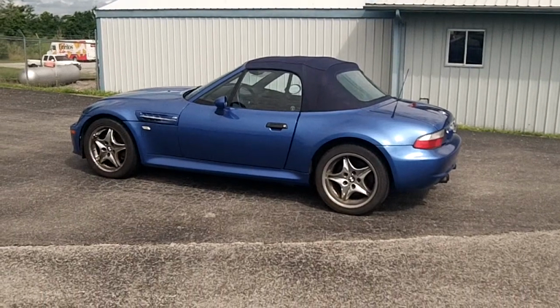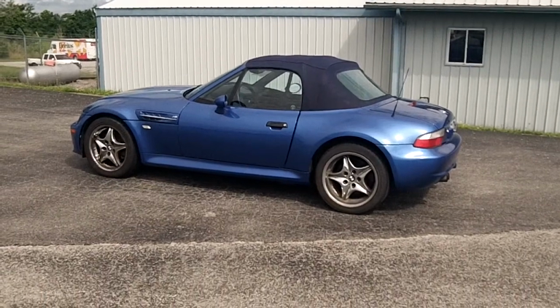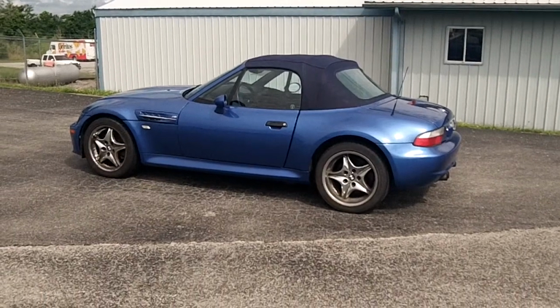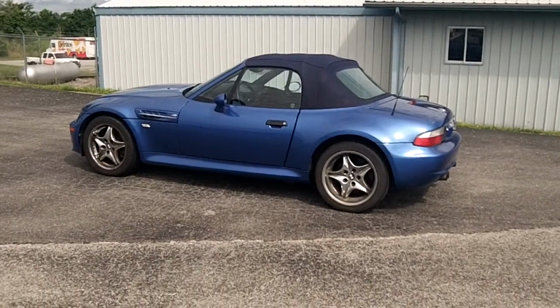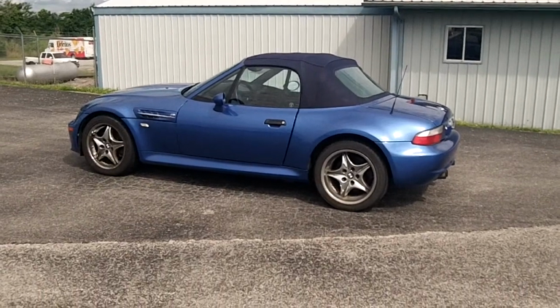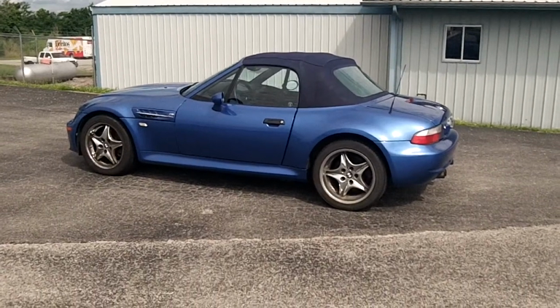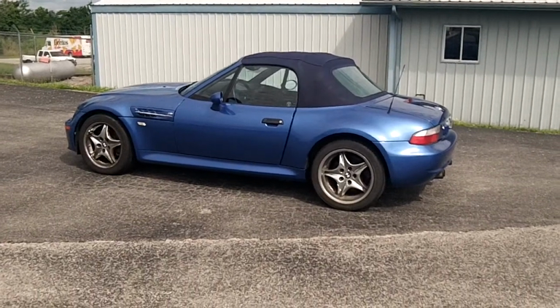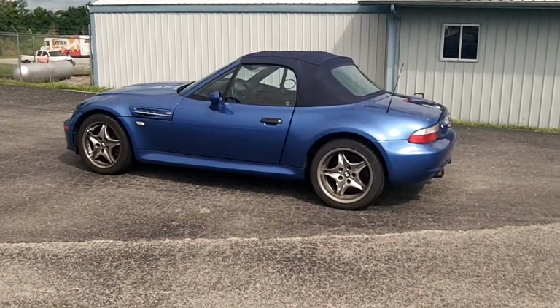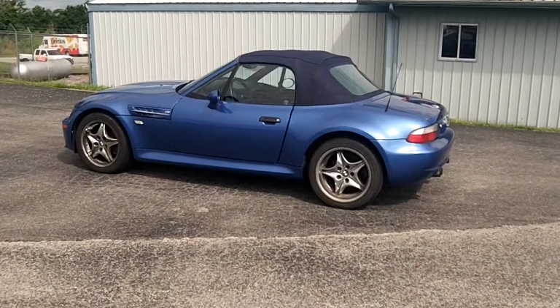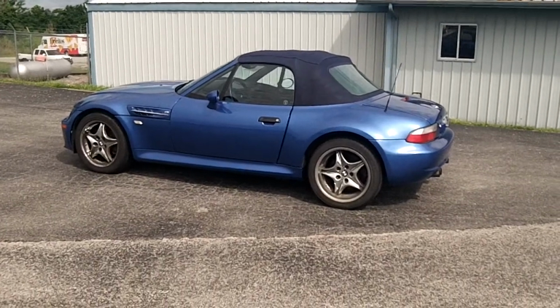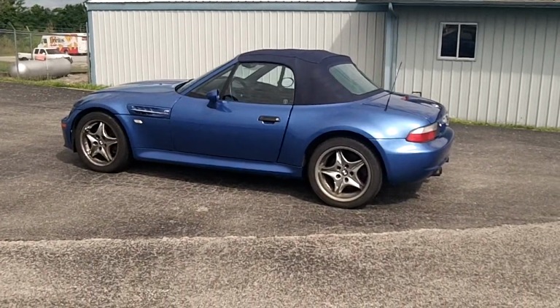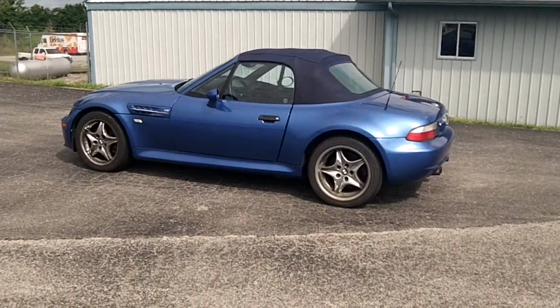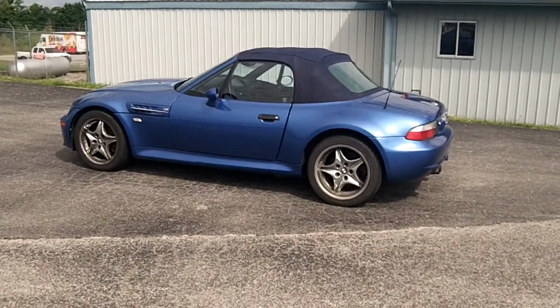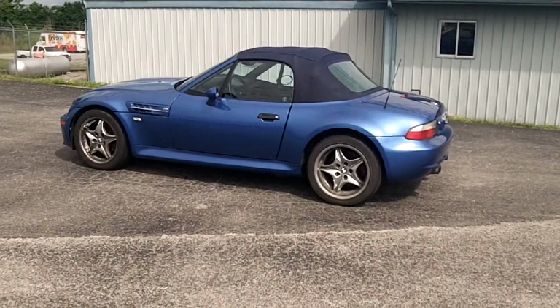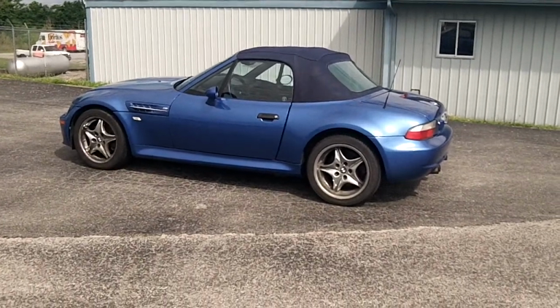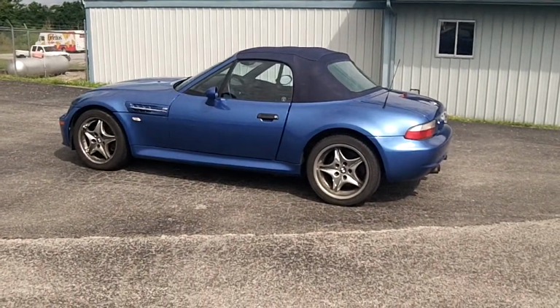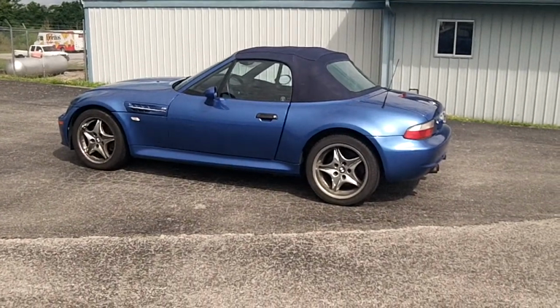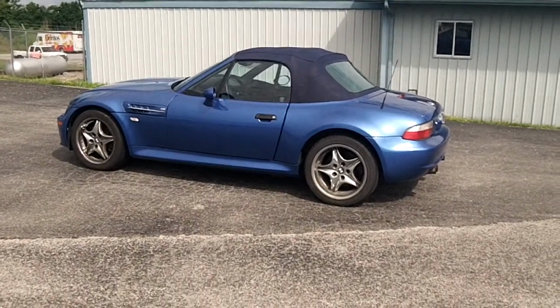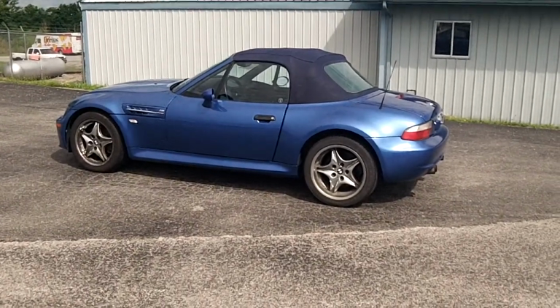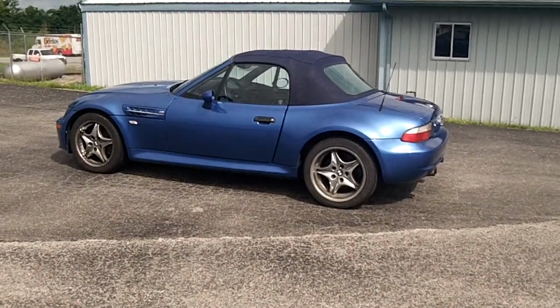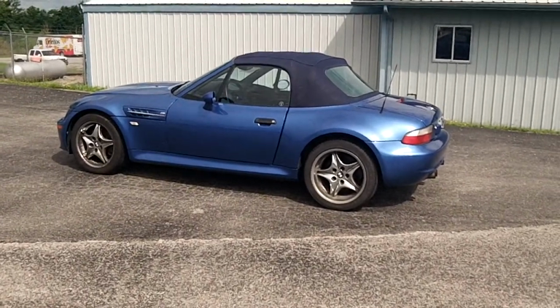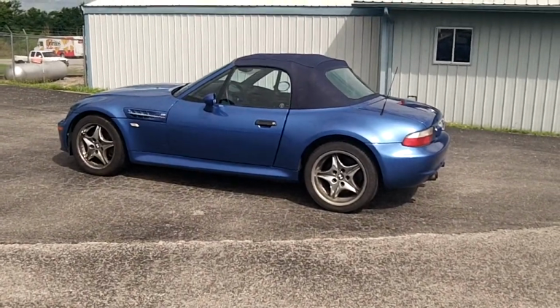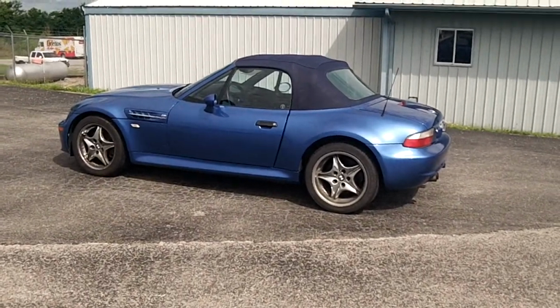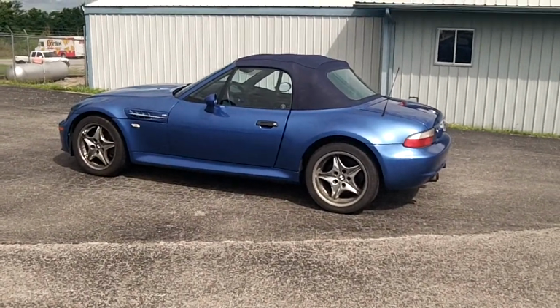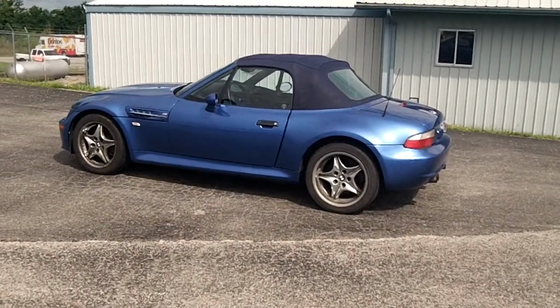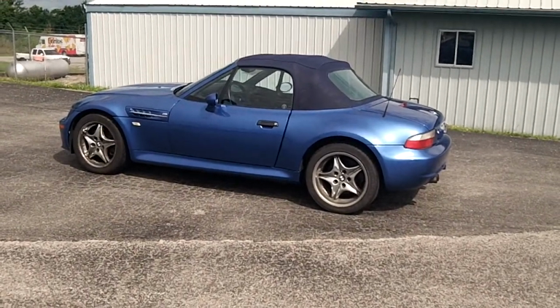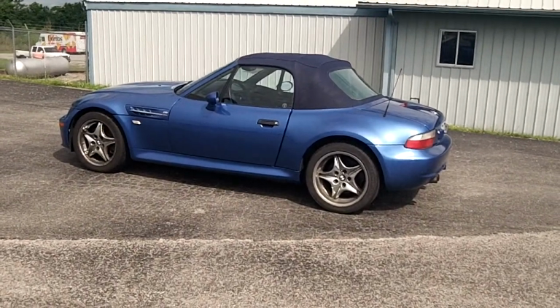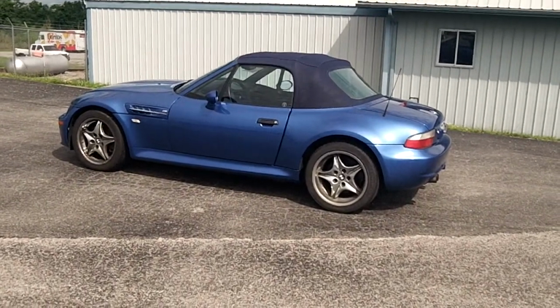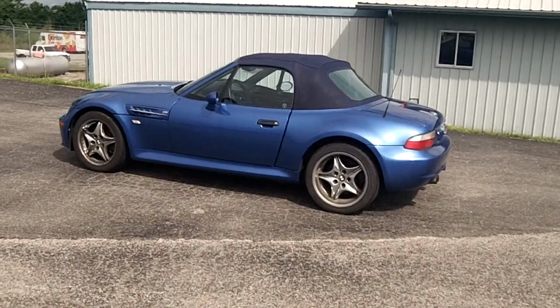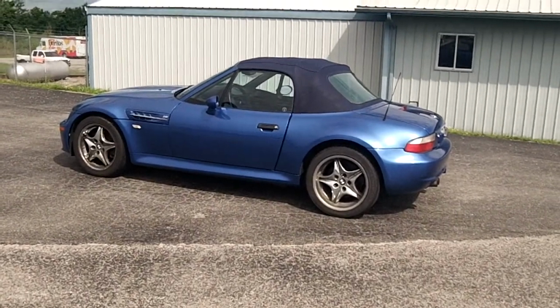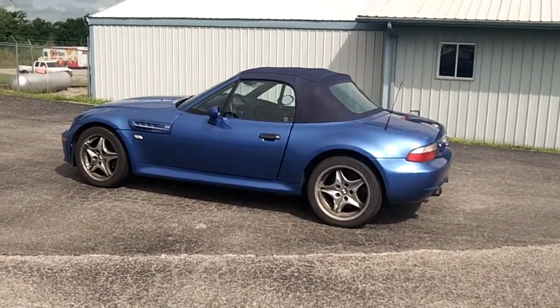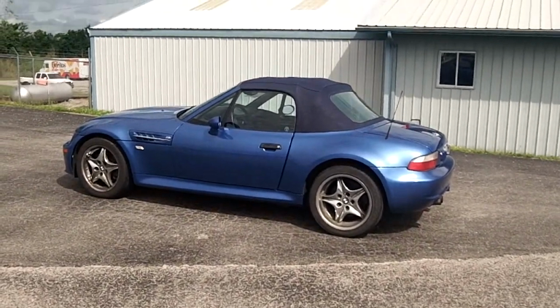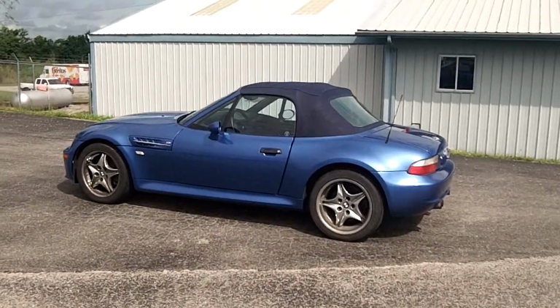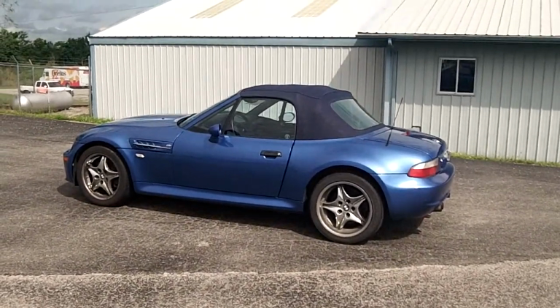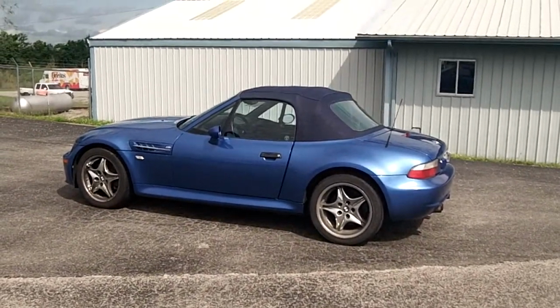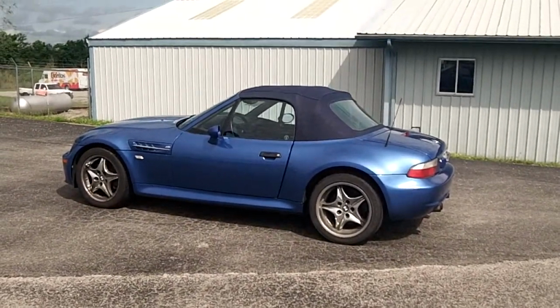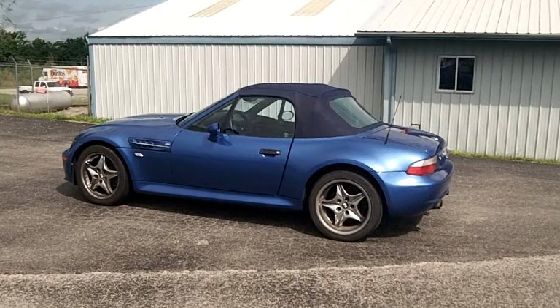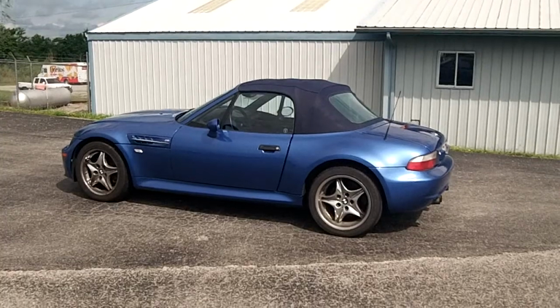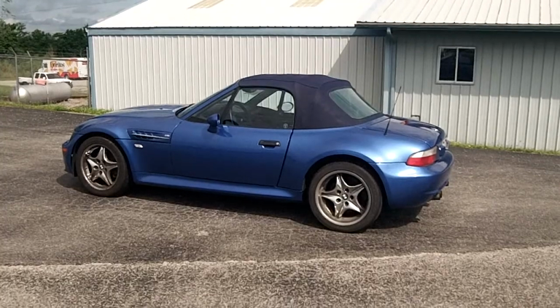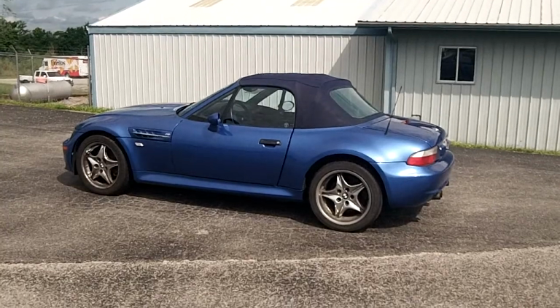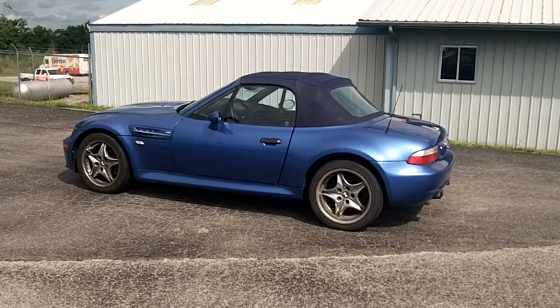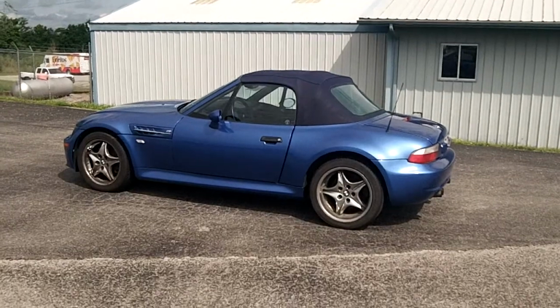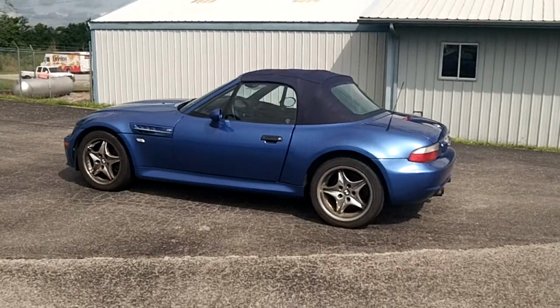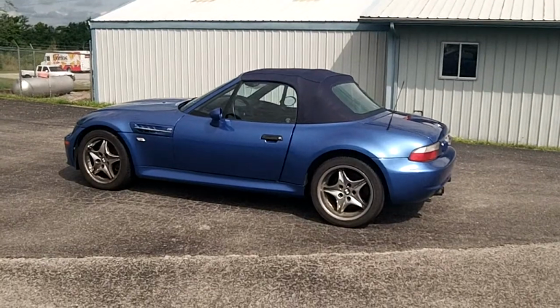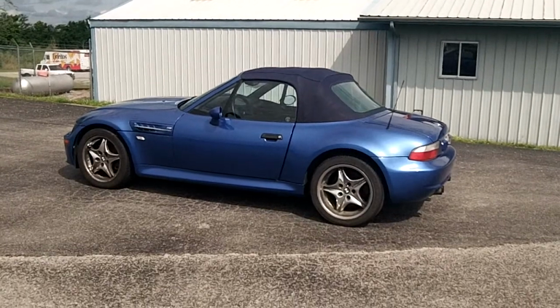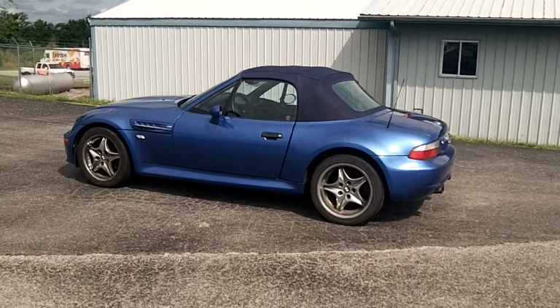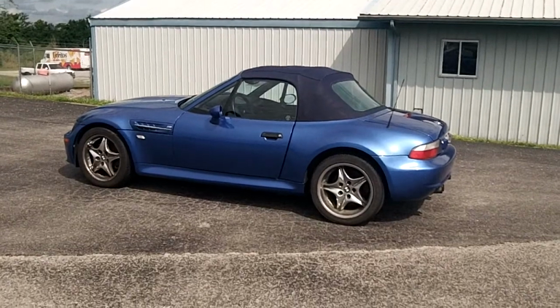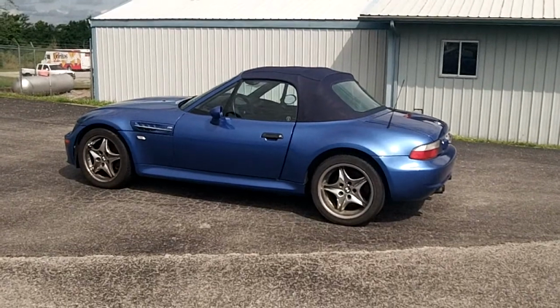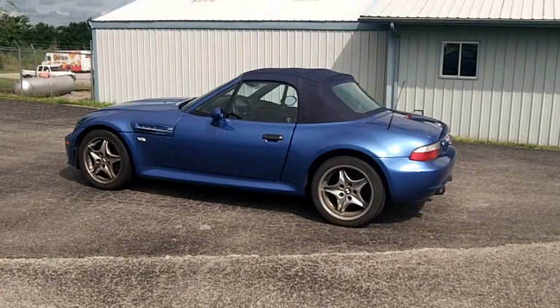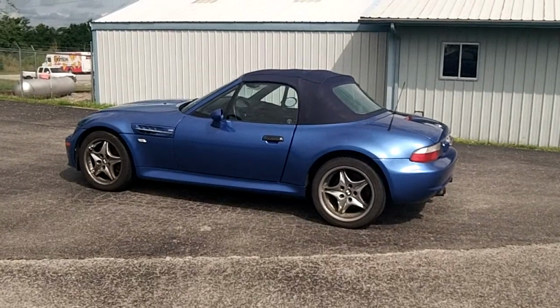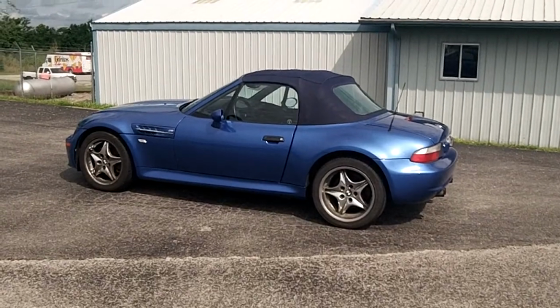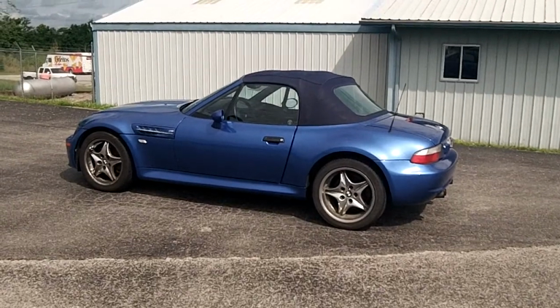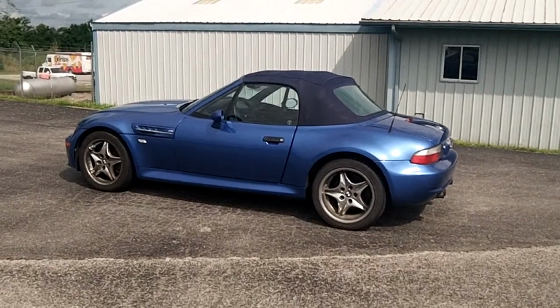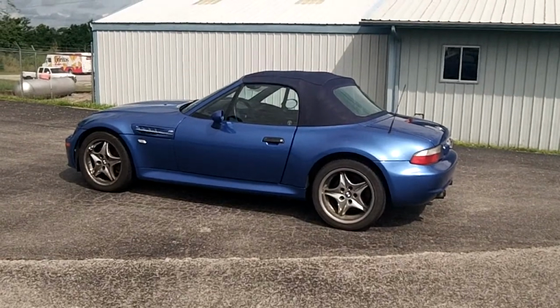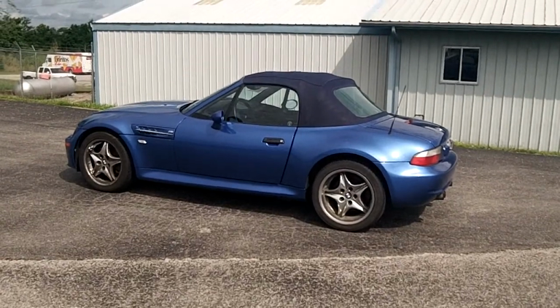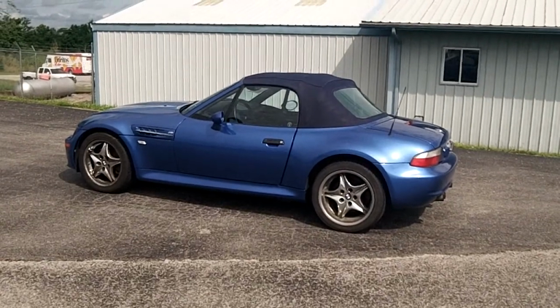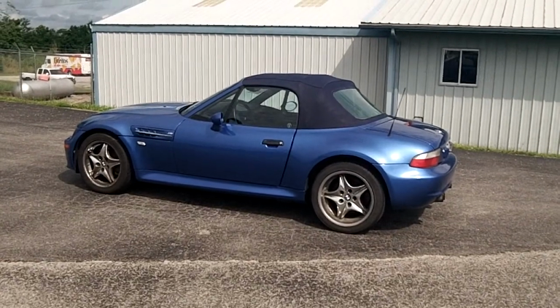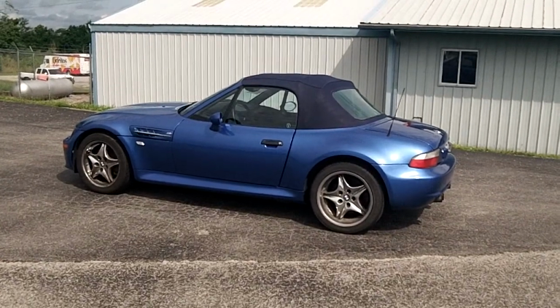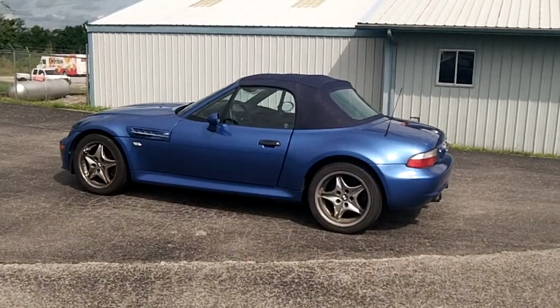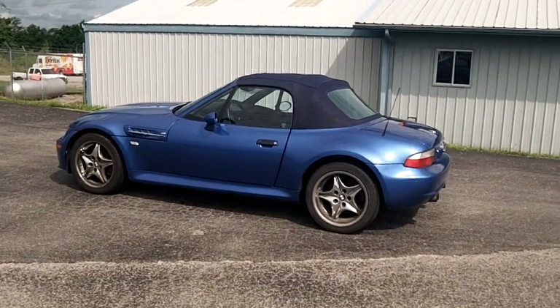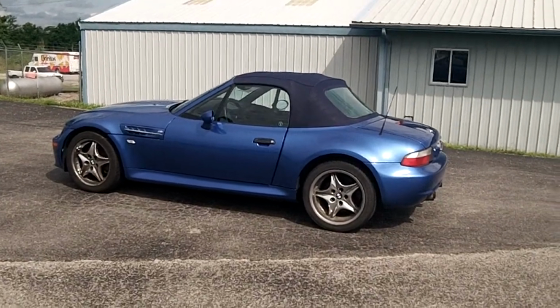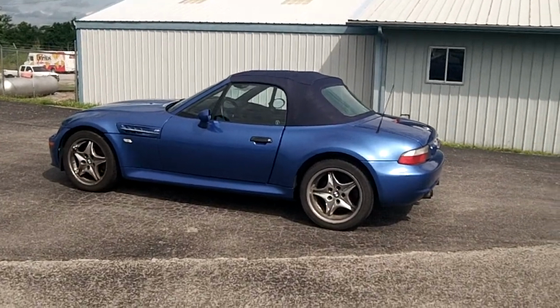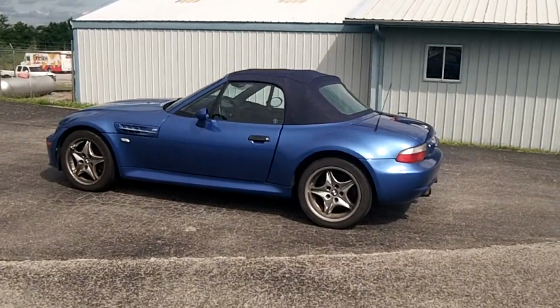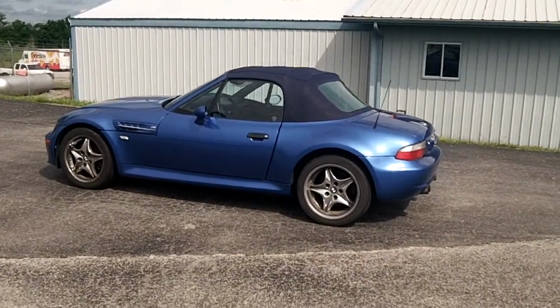Hi Parm, this is Scott Ferguson. This is a picture of the car.